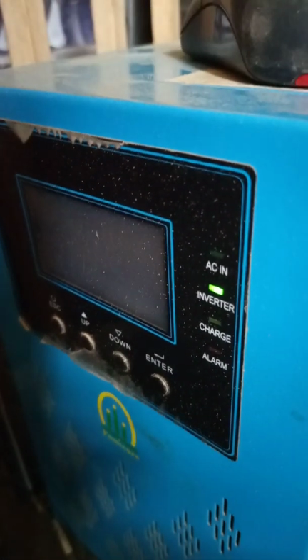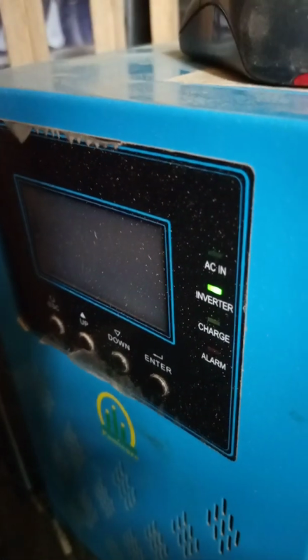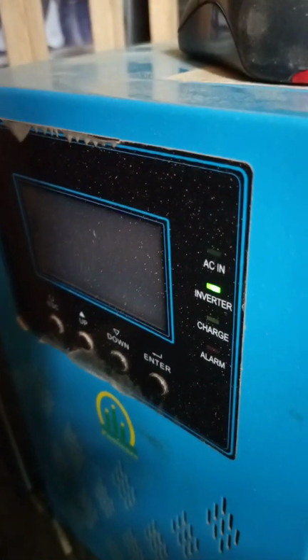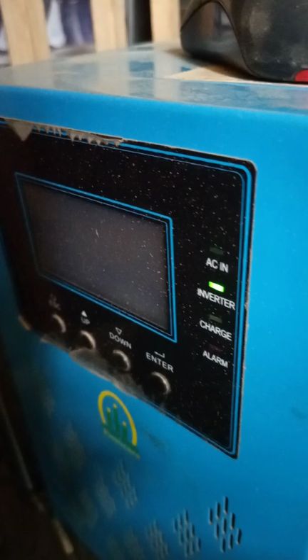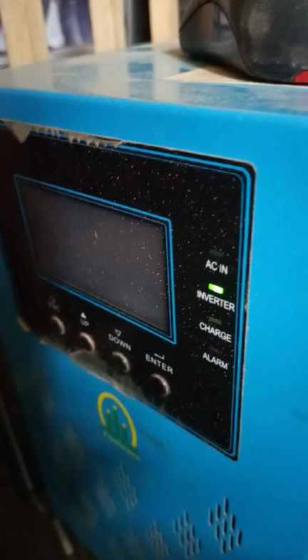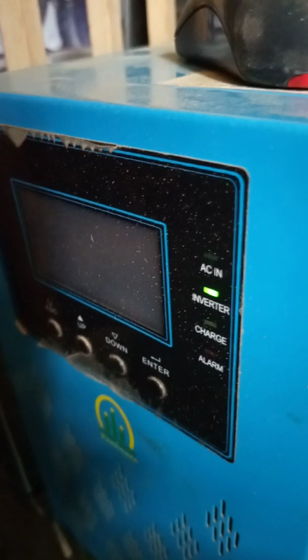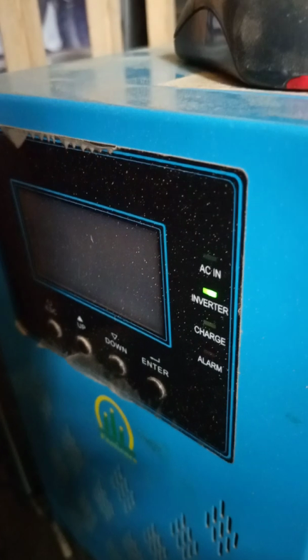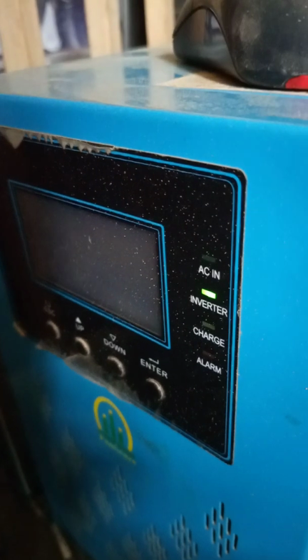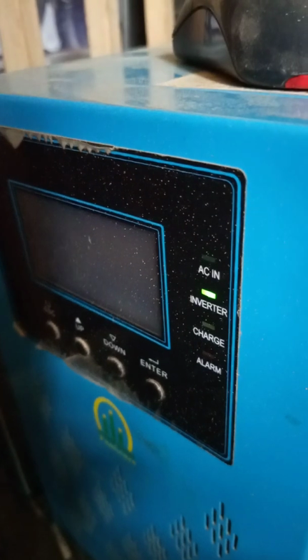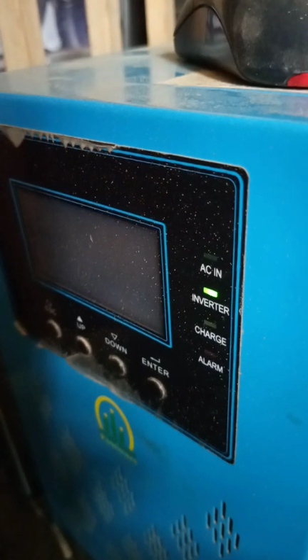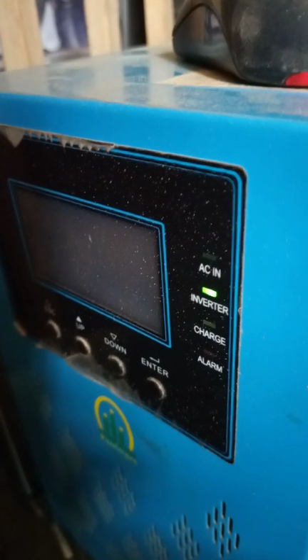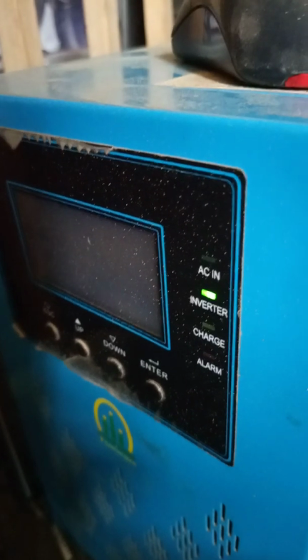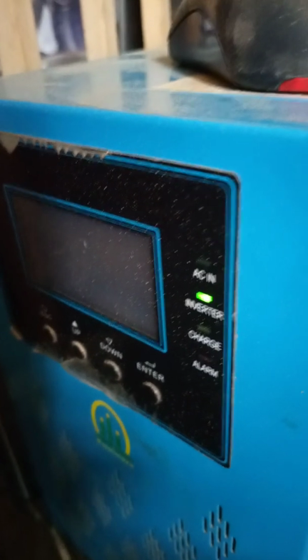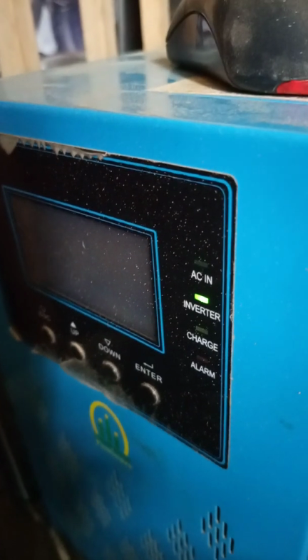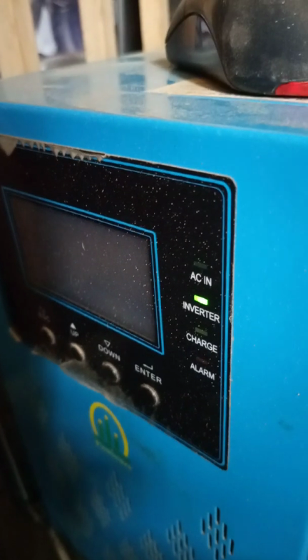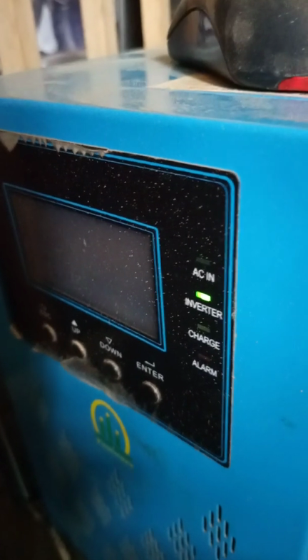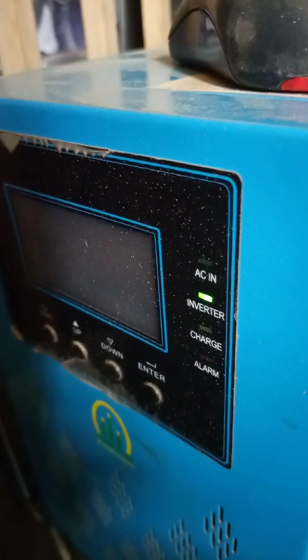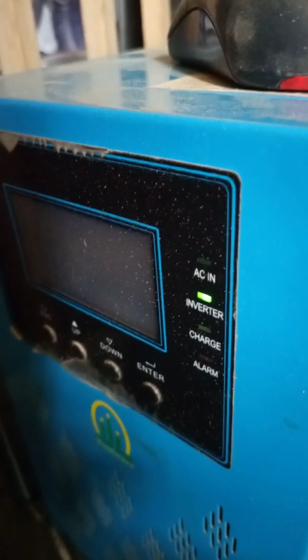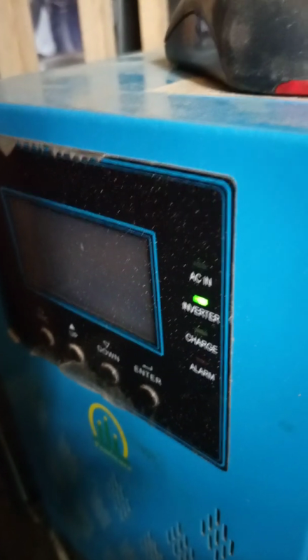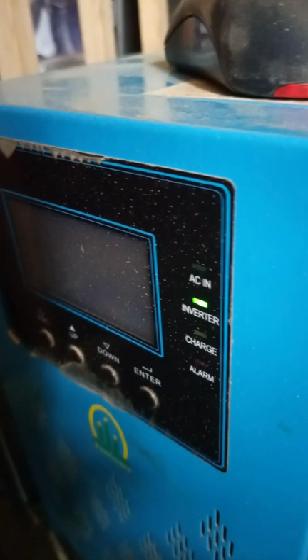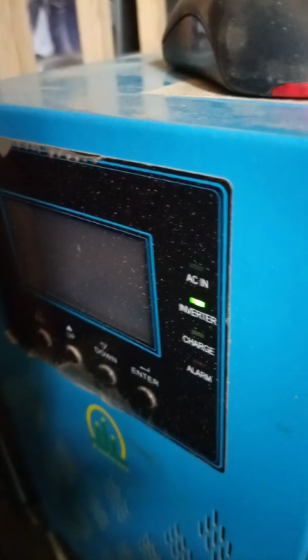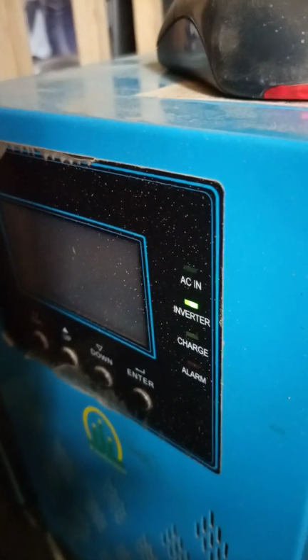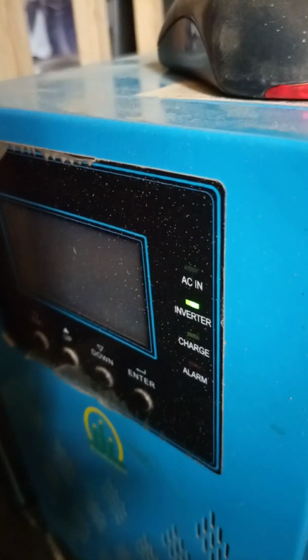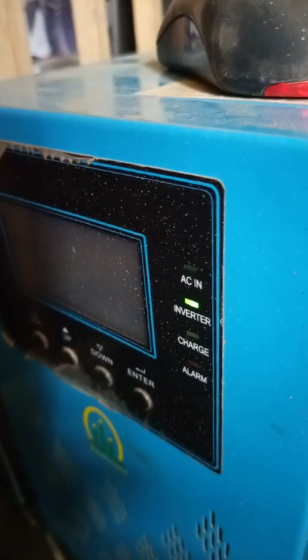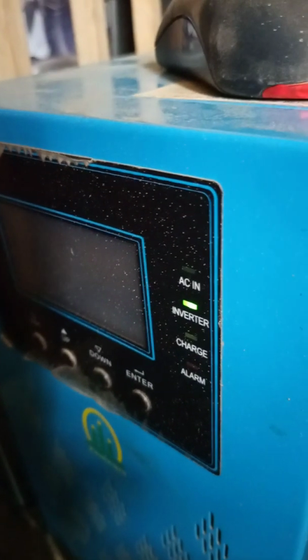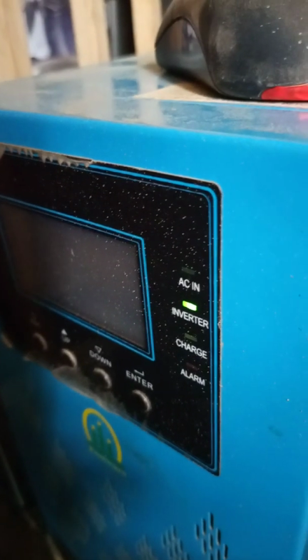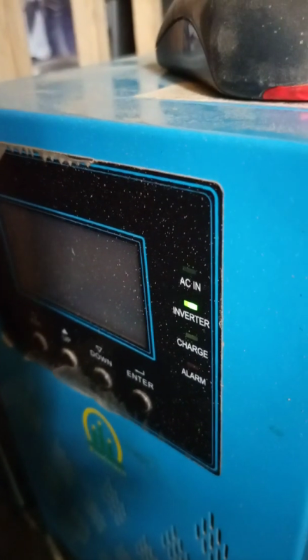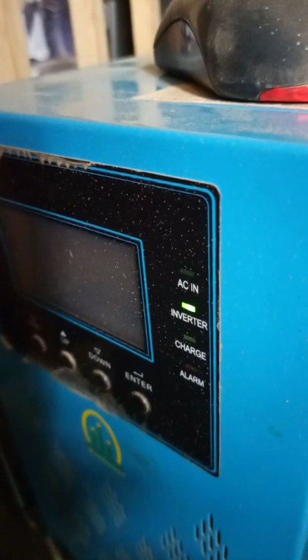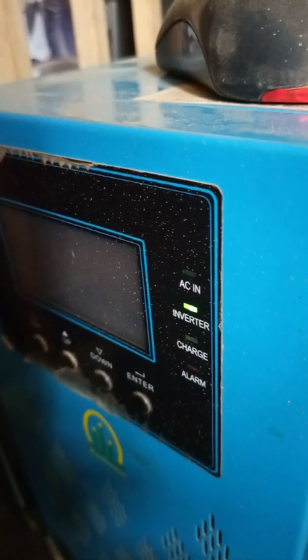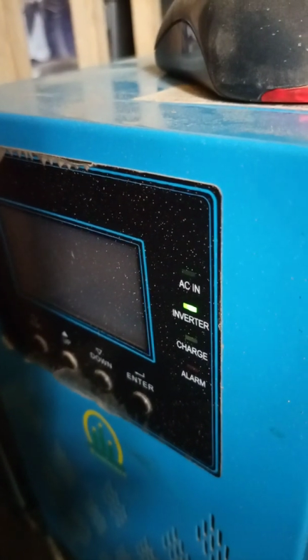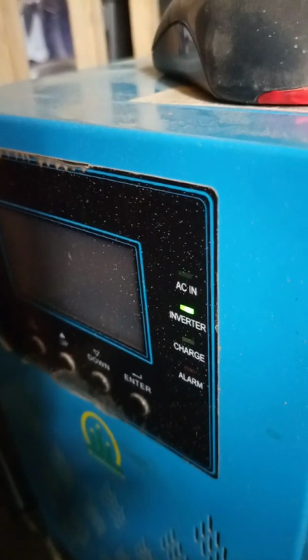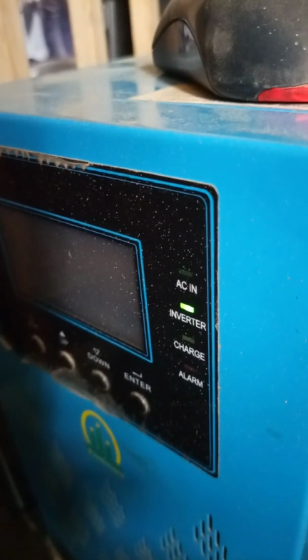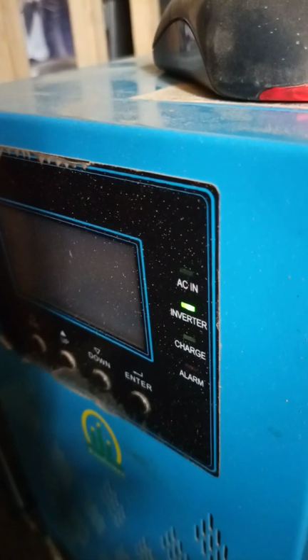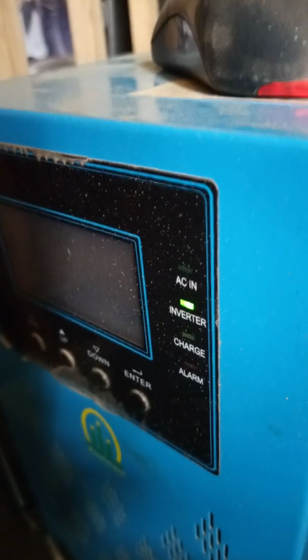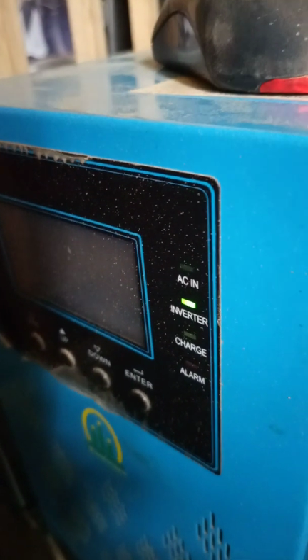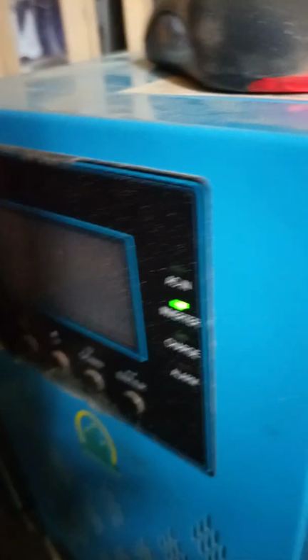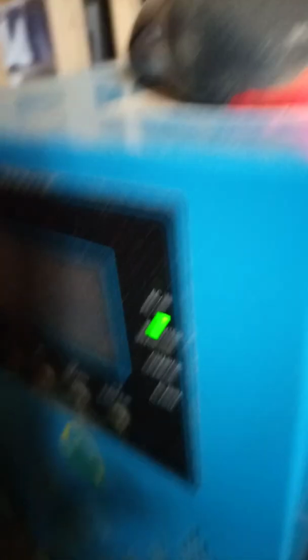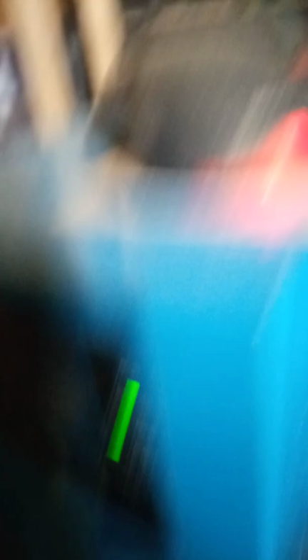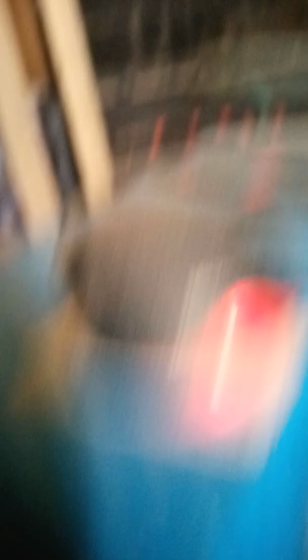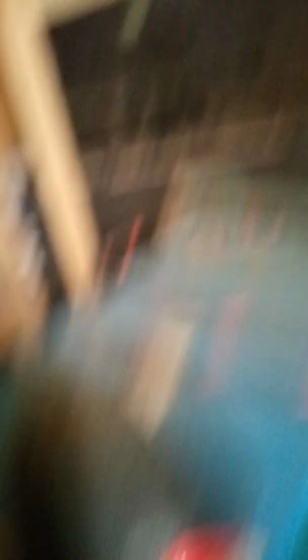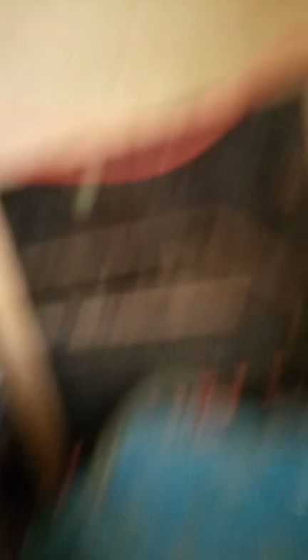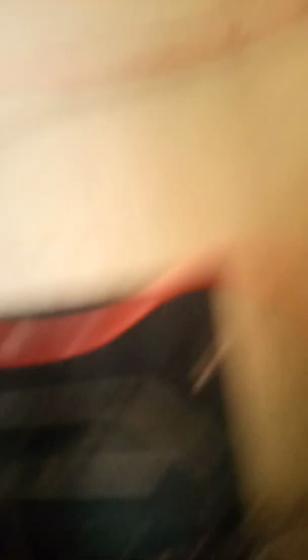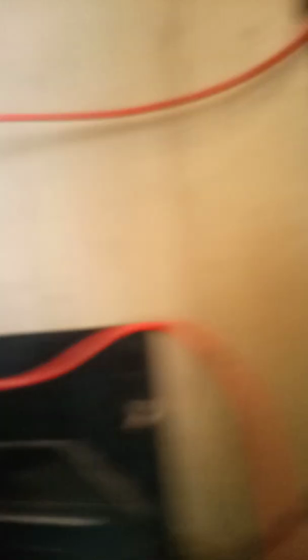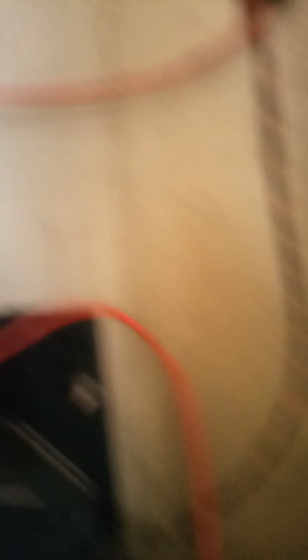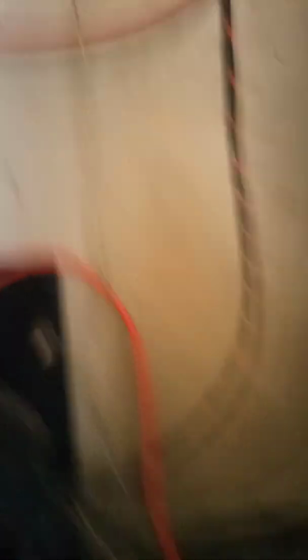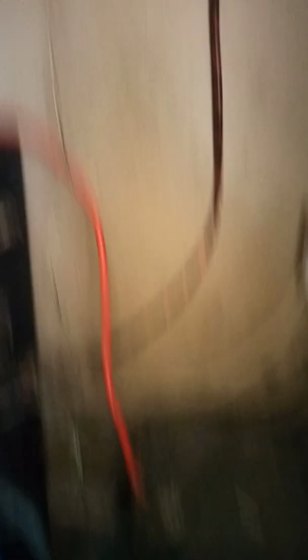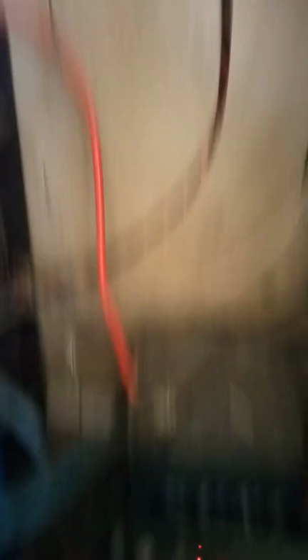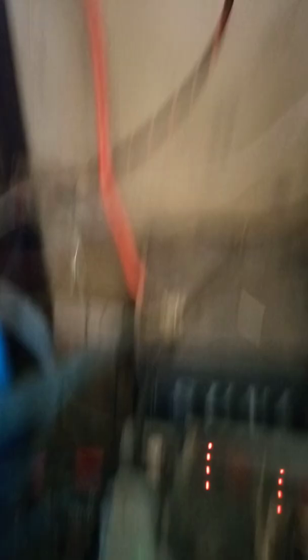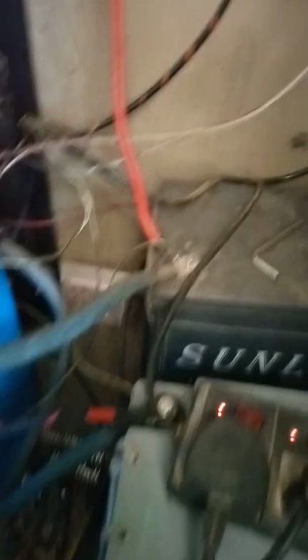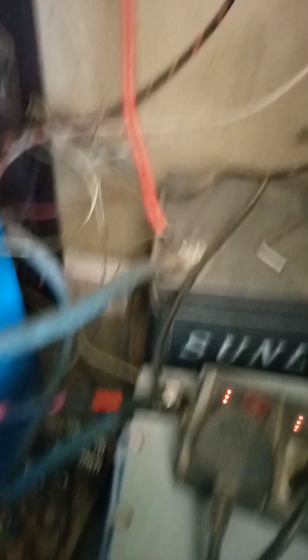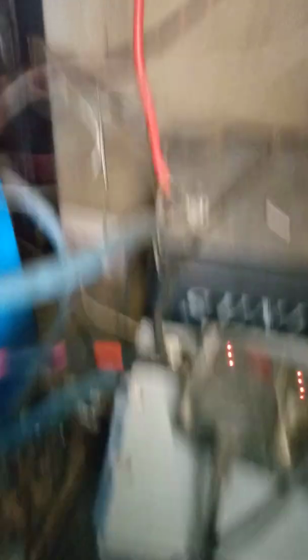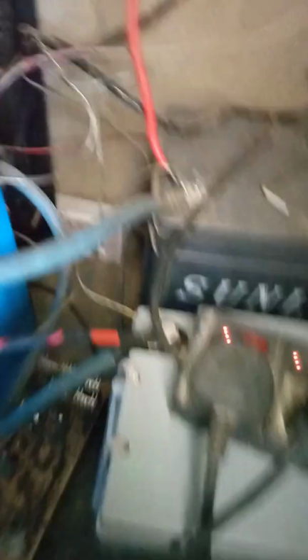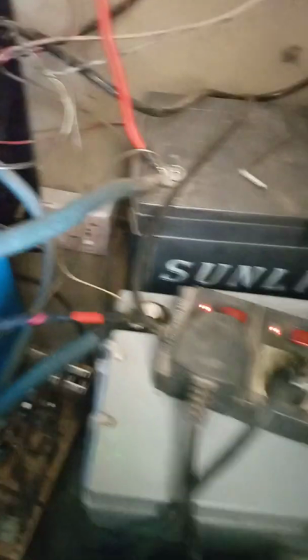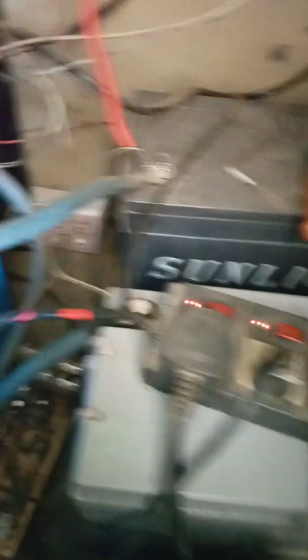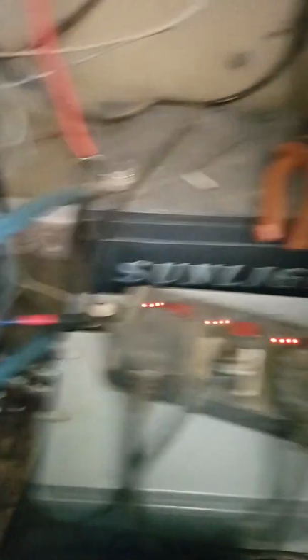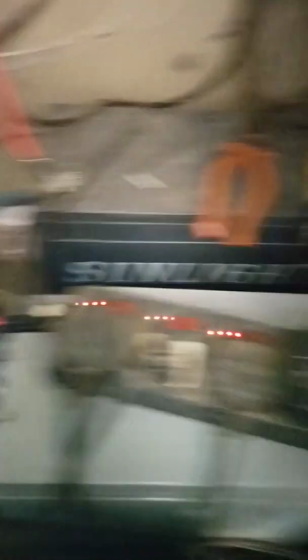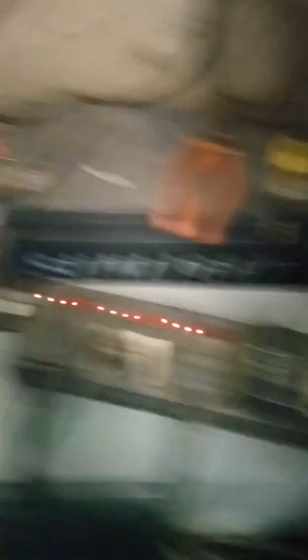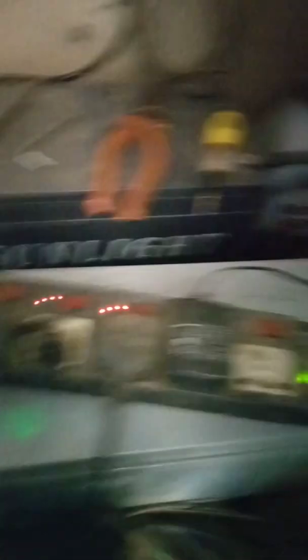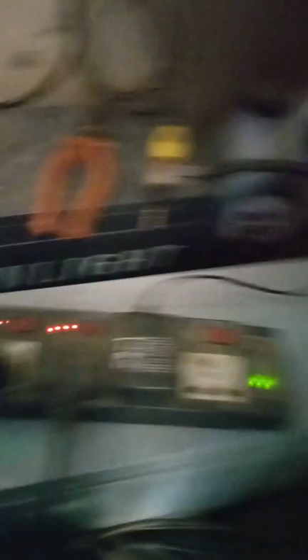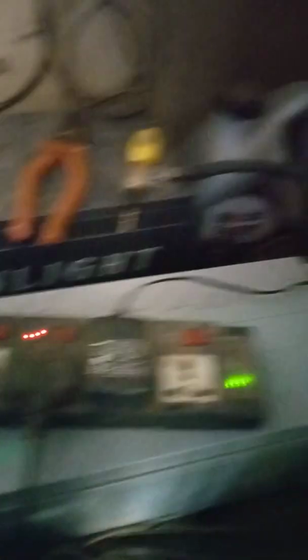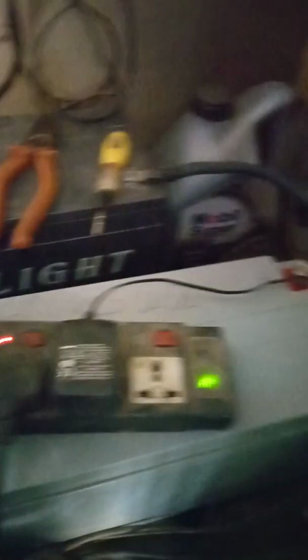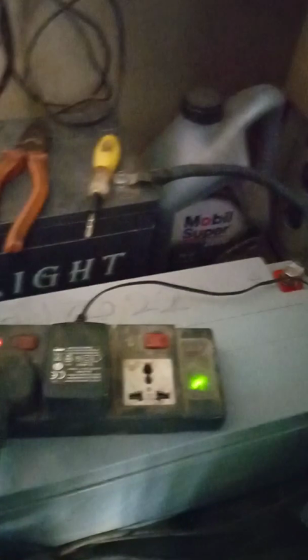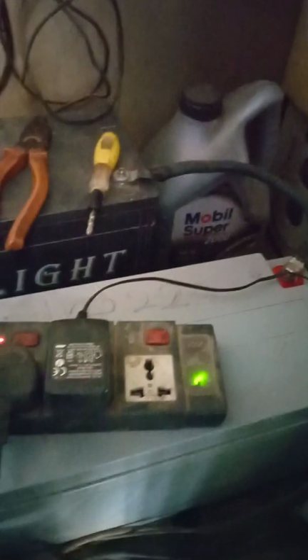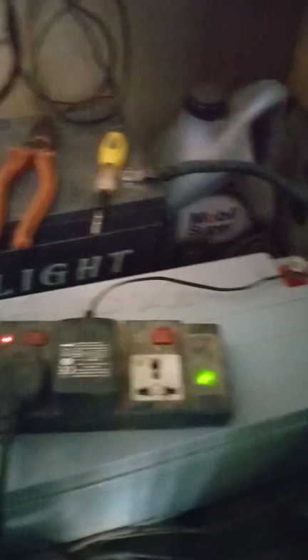I bought this in 2018 around June or July, and here are my batteries.